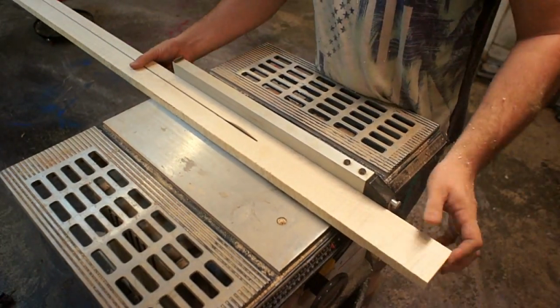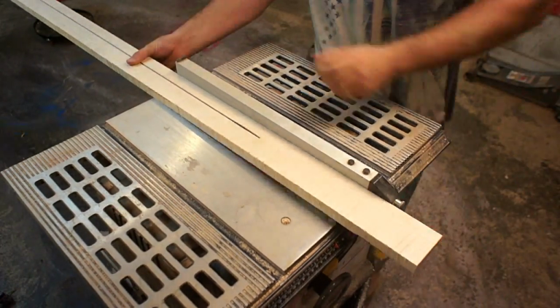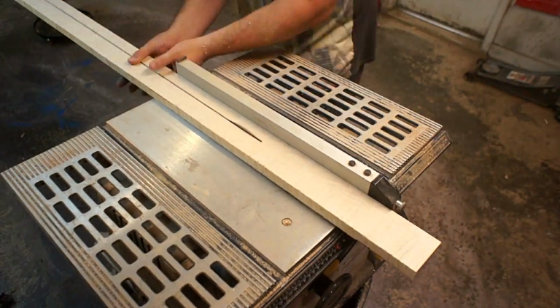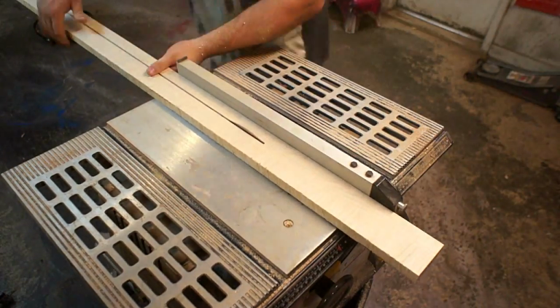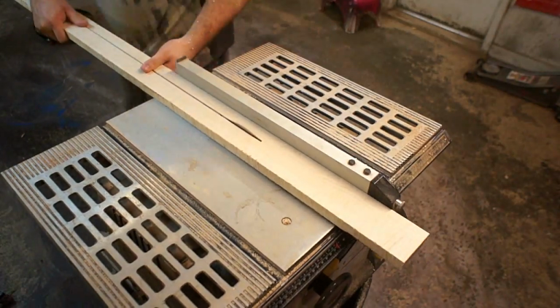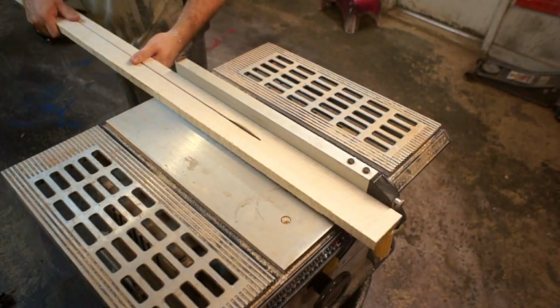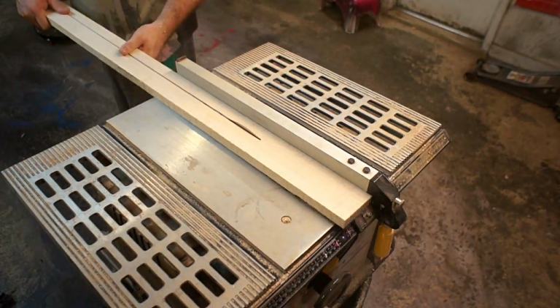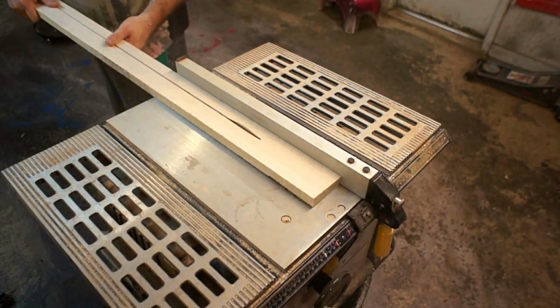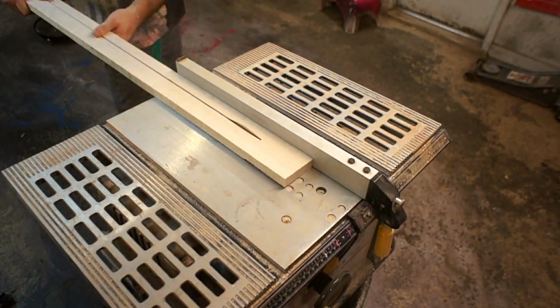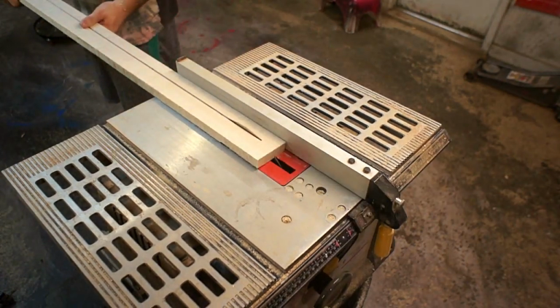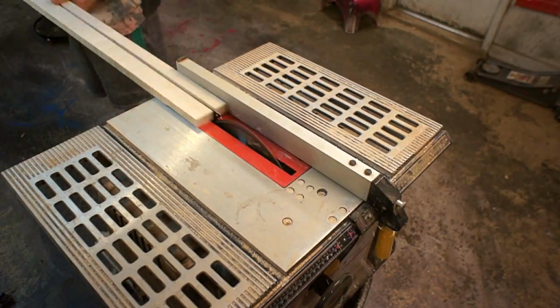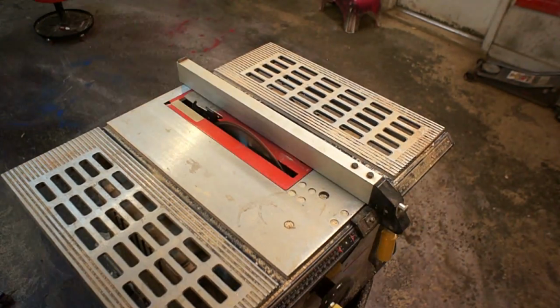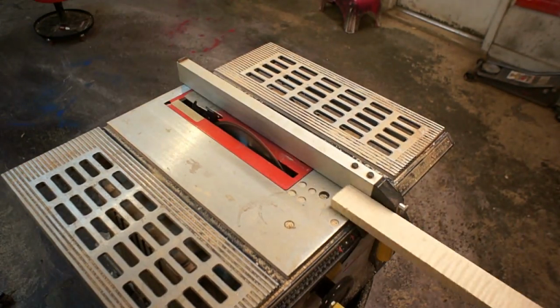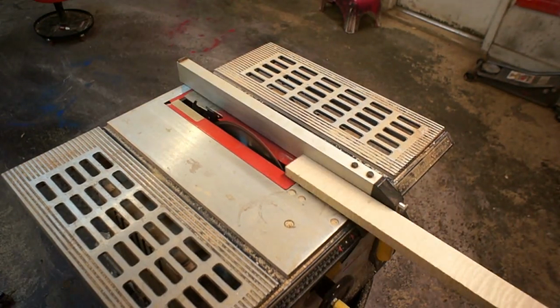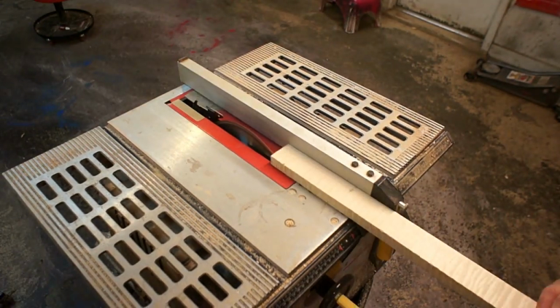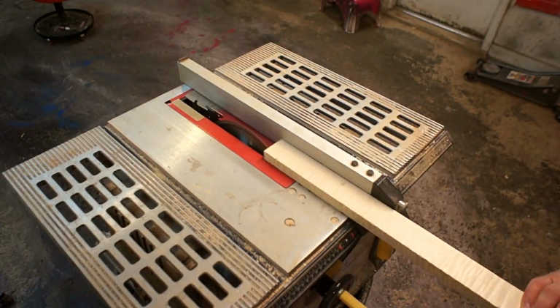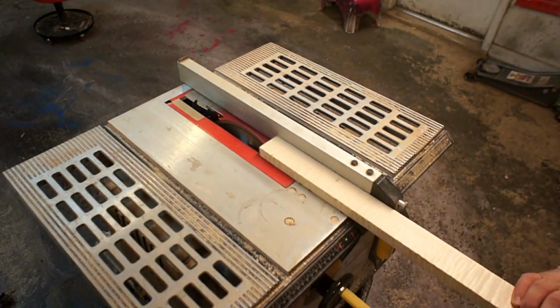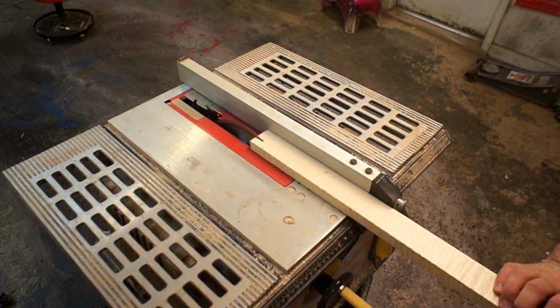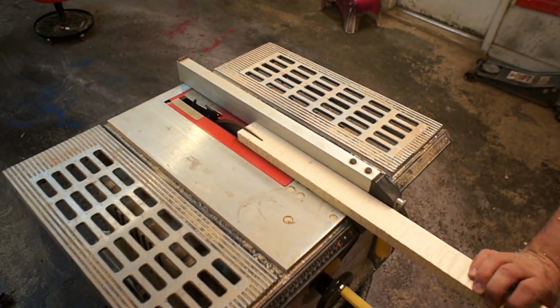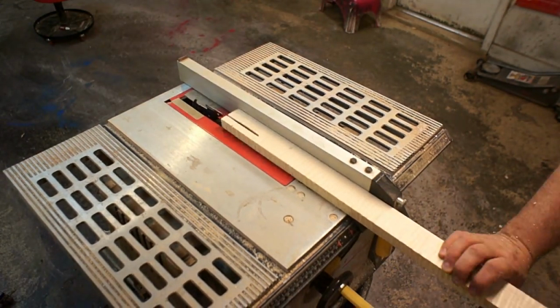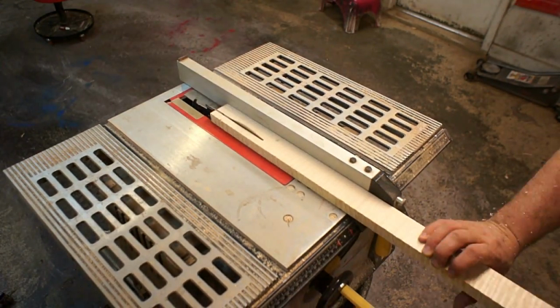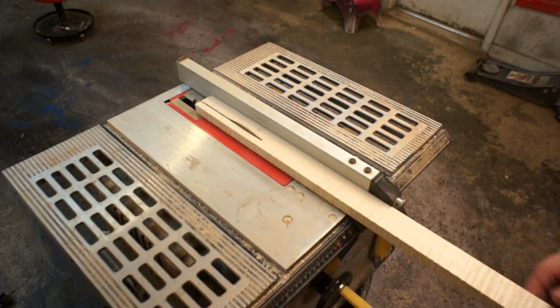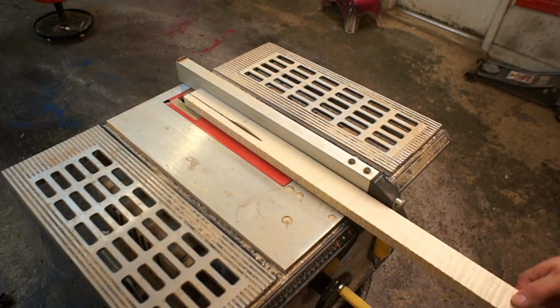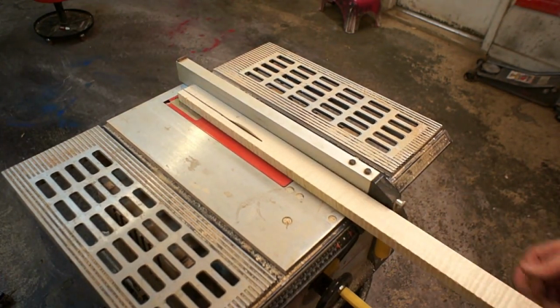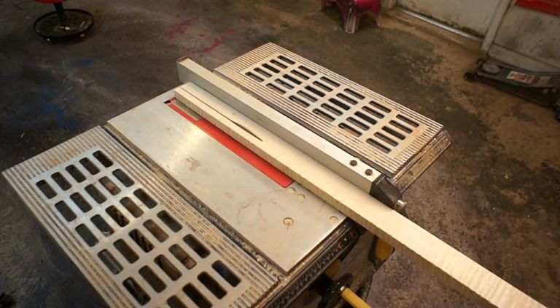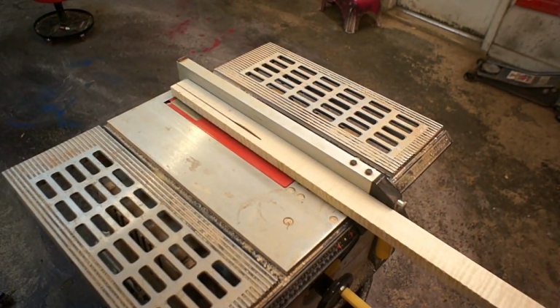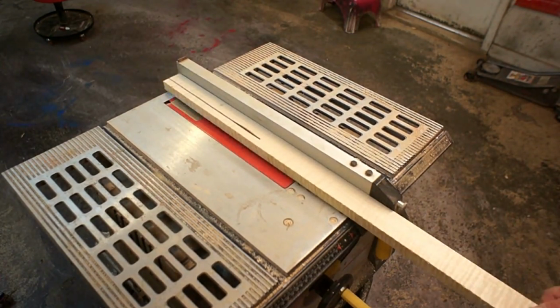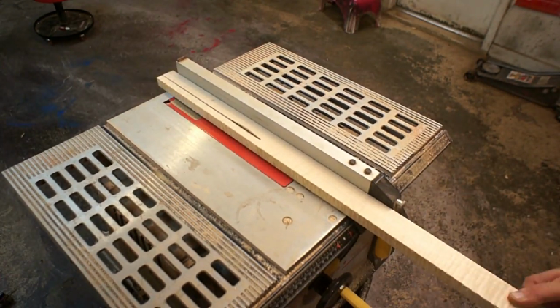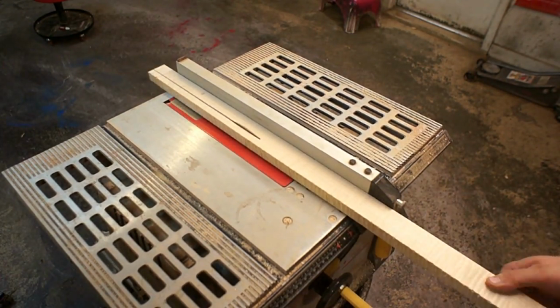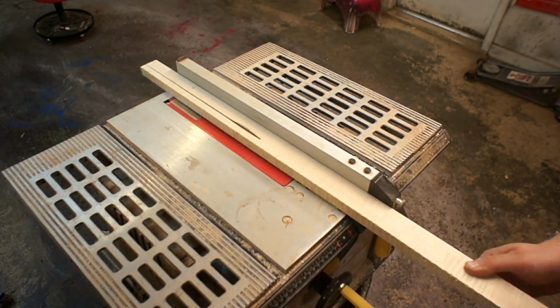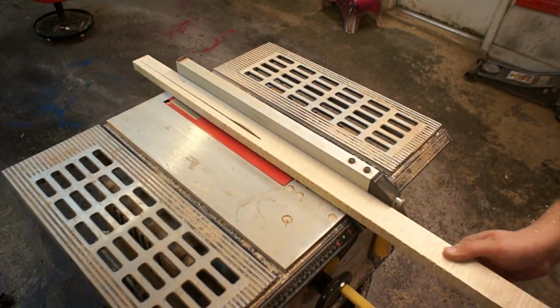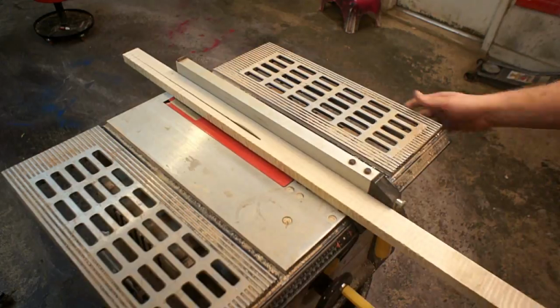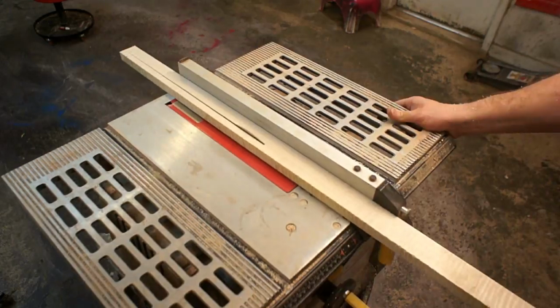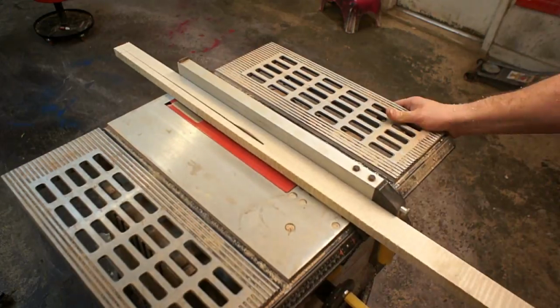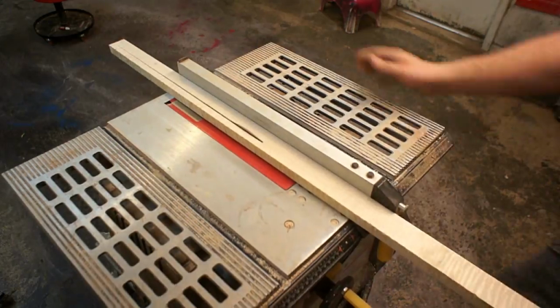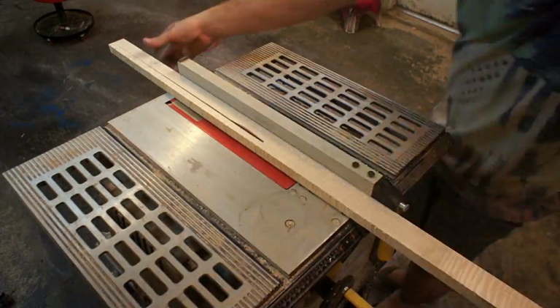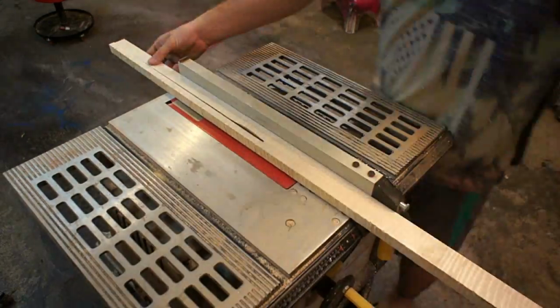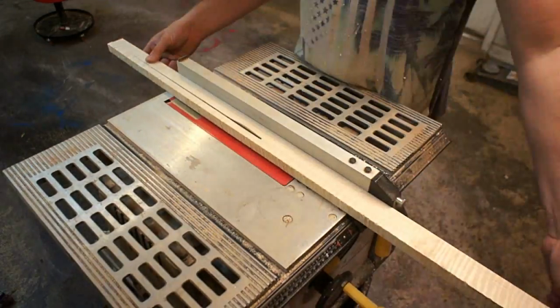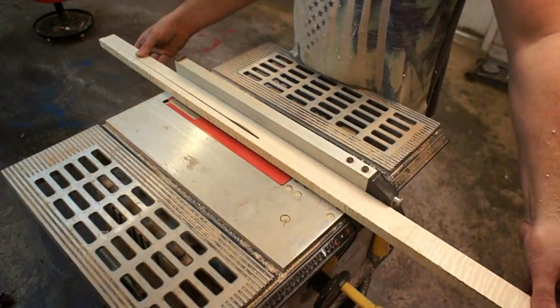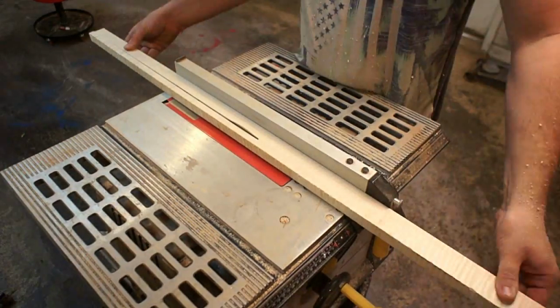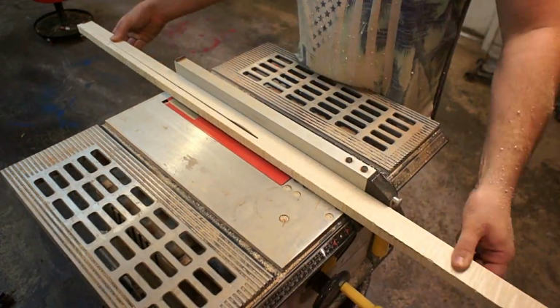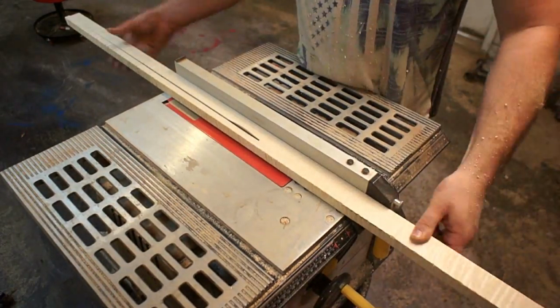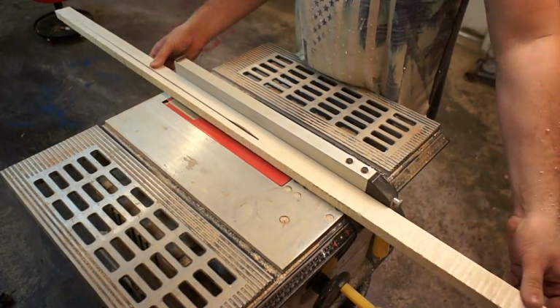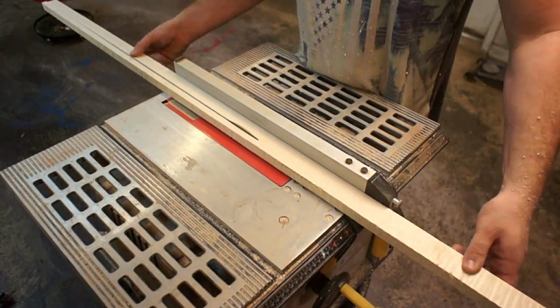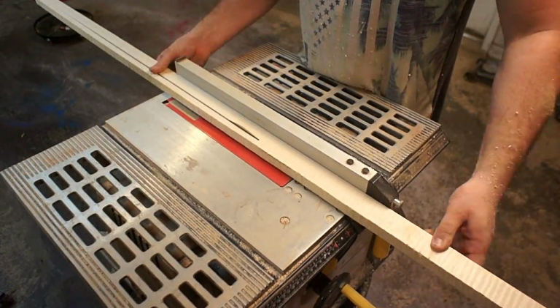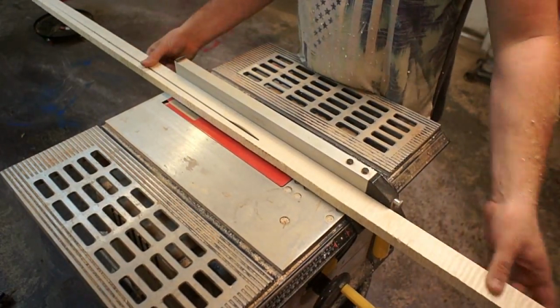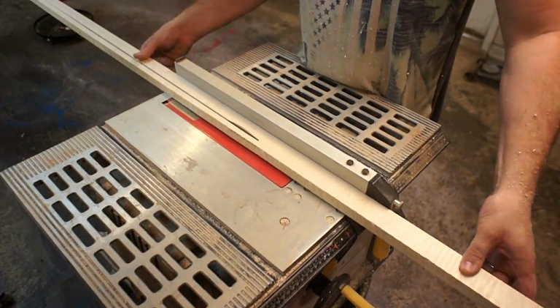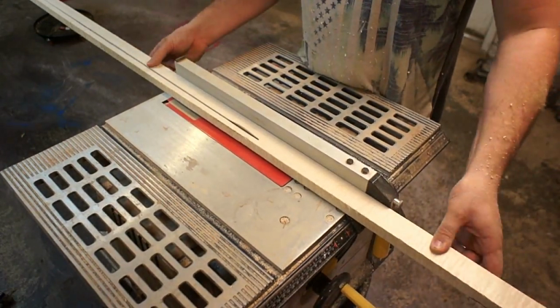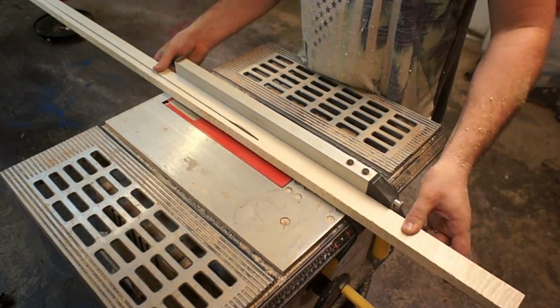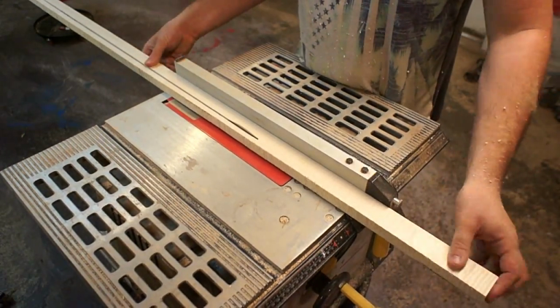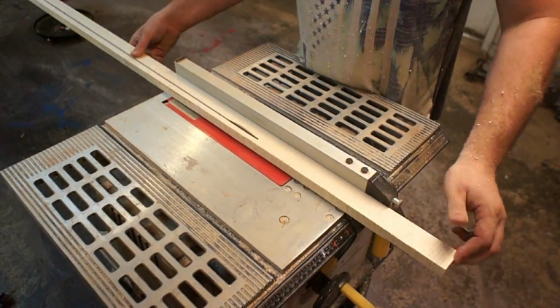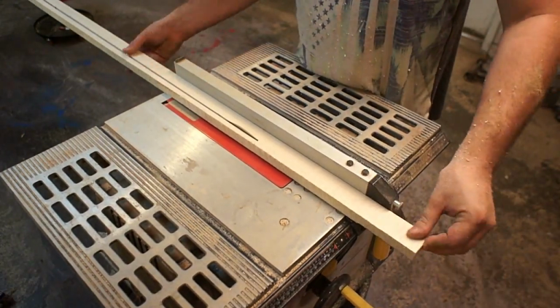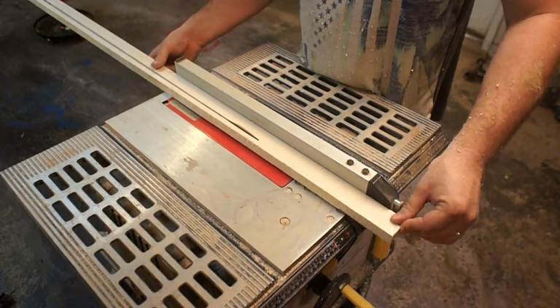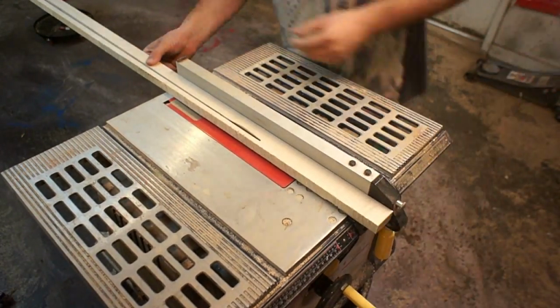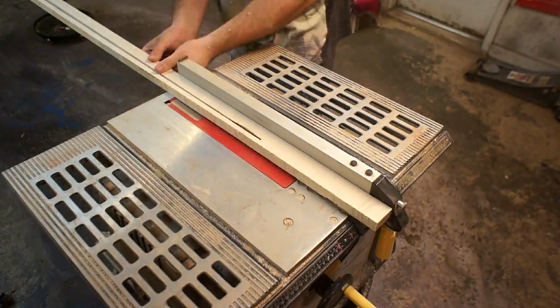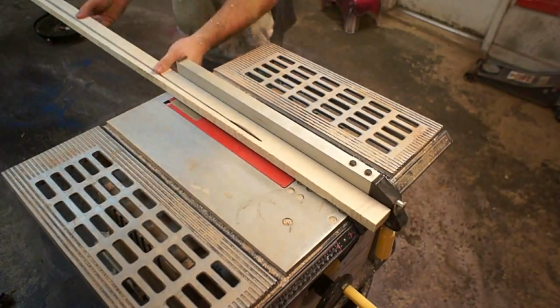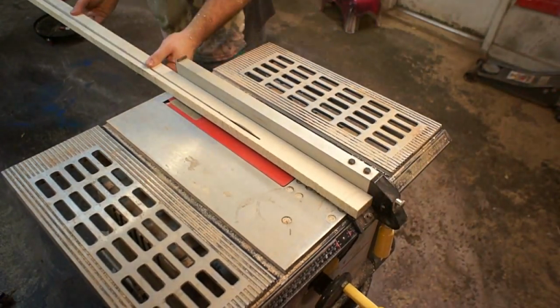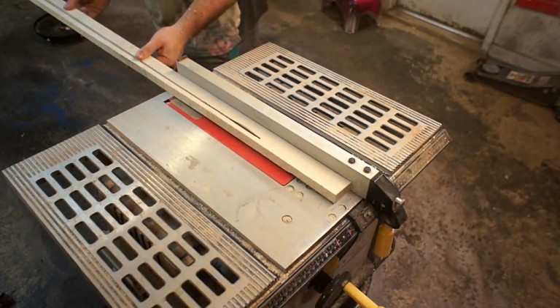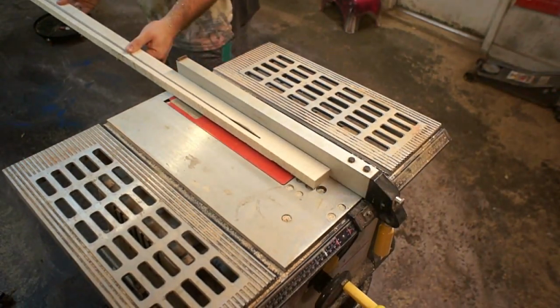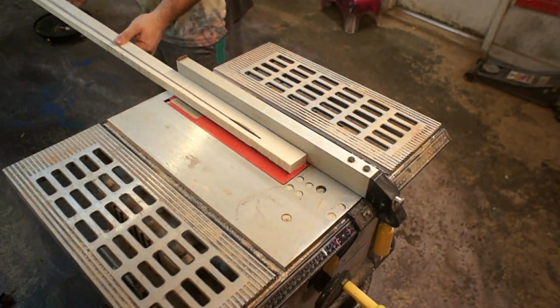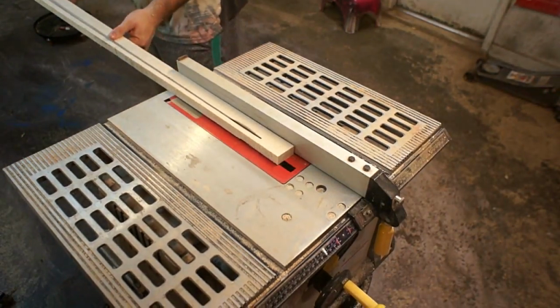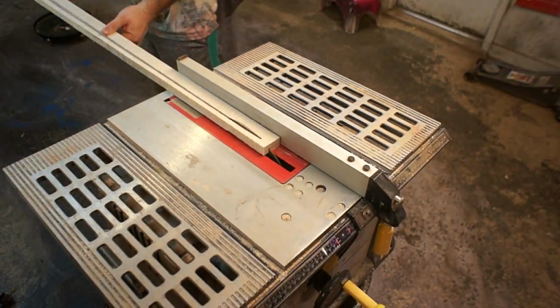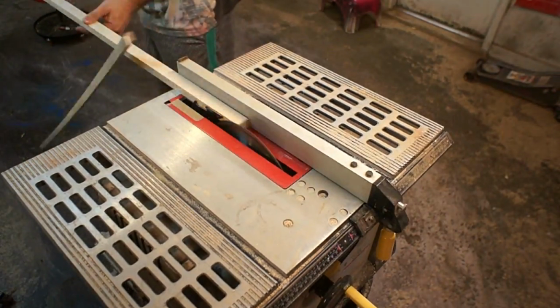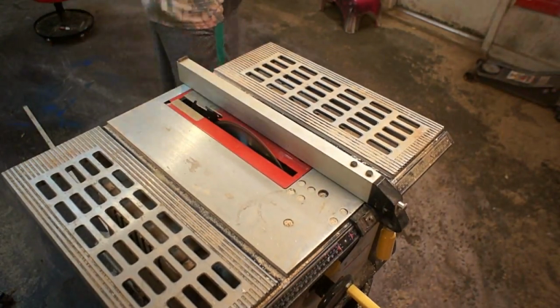Now these strips of maple that I'm cutting out is how I'm planning on getting the frame untwisted, and you'll see how that works out here in a minute.